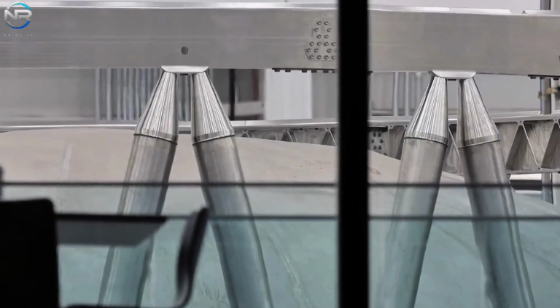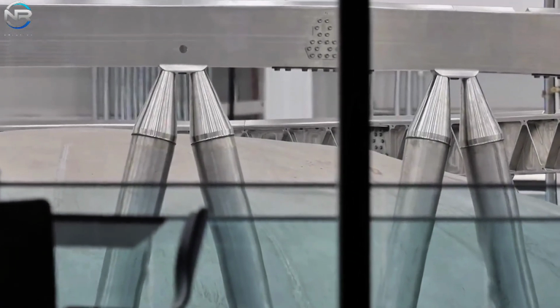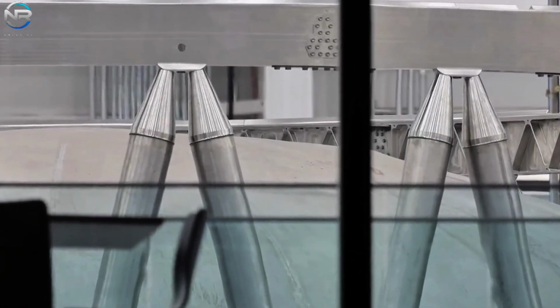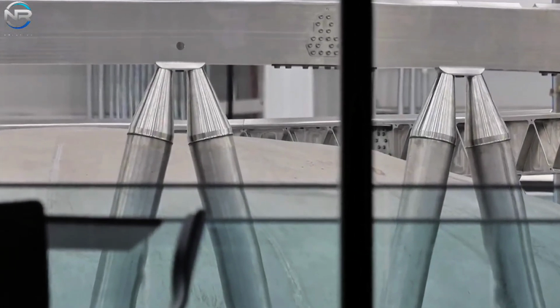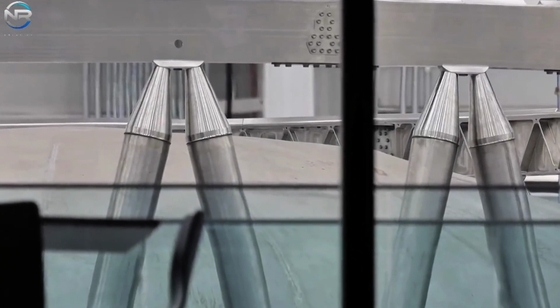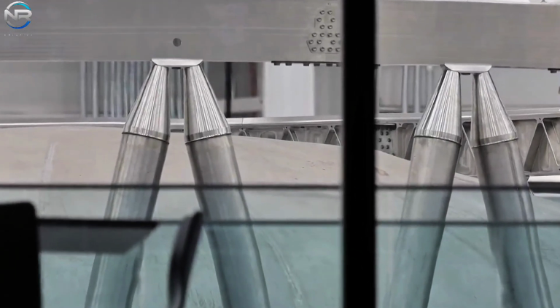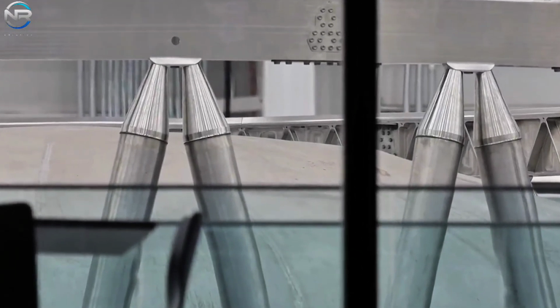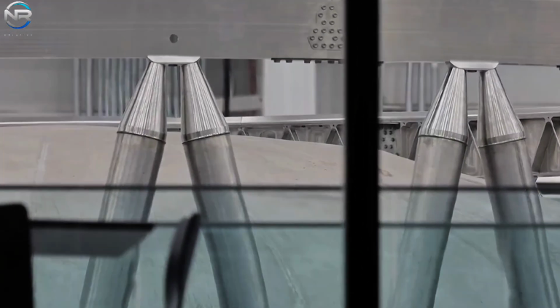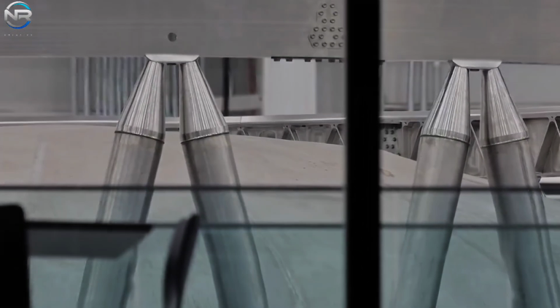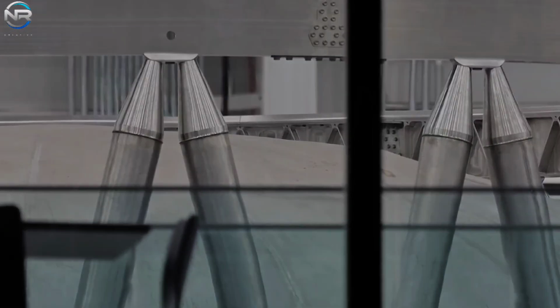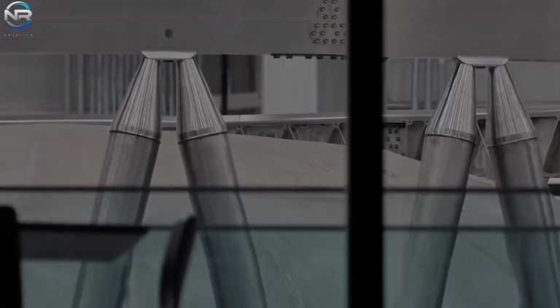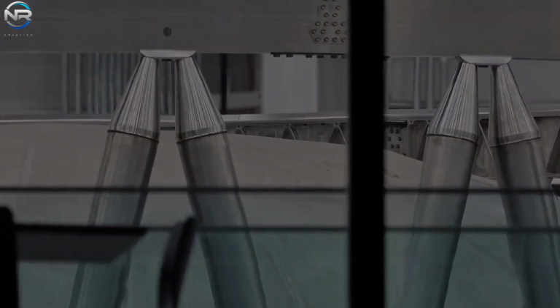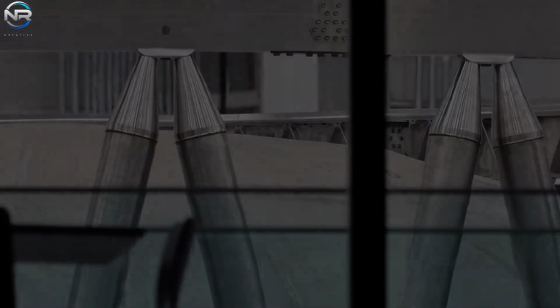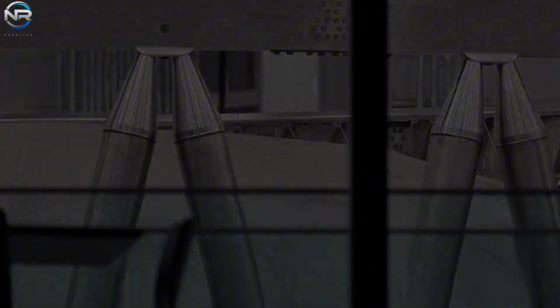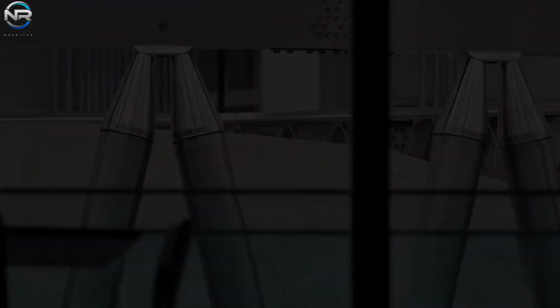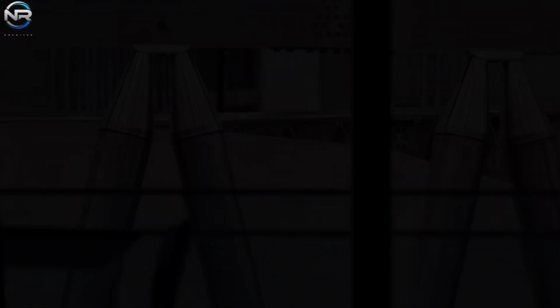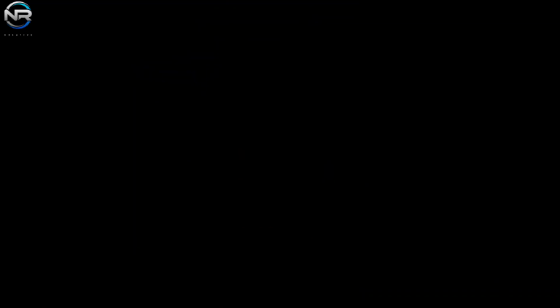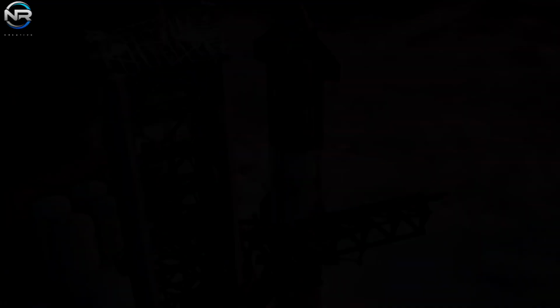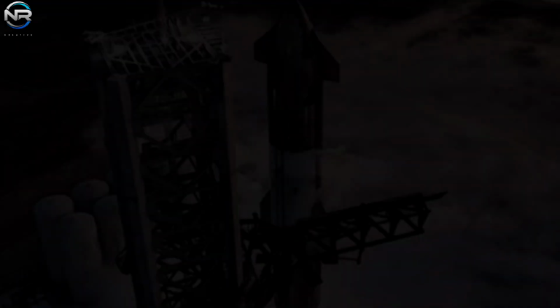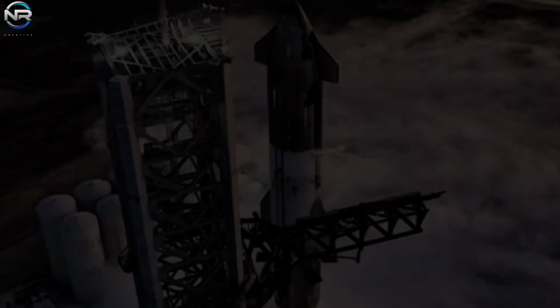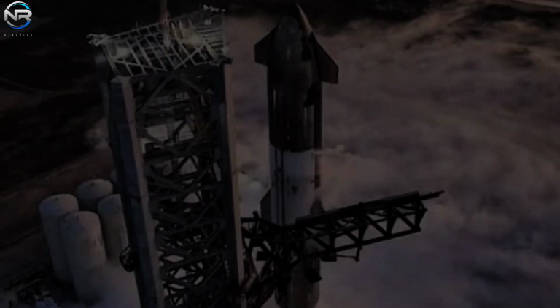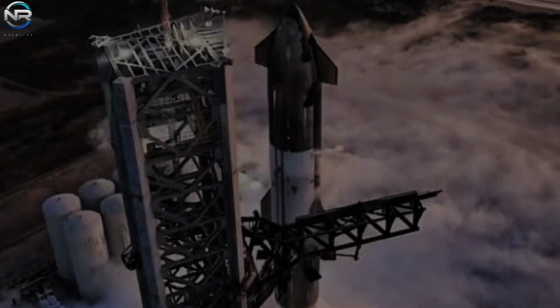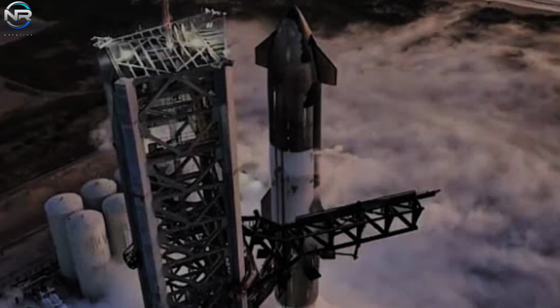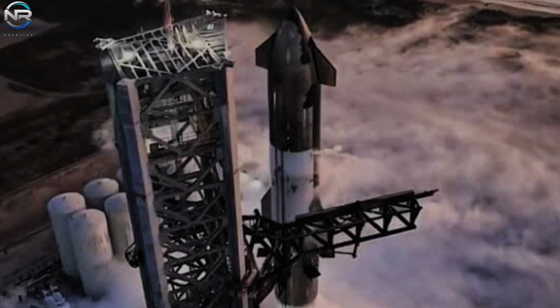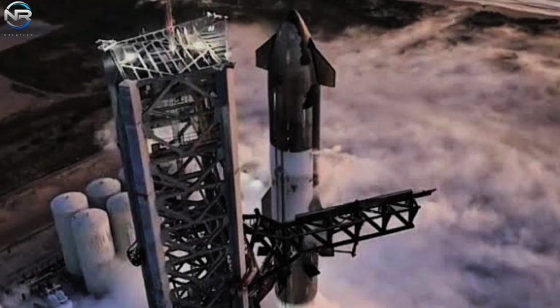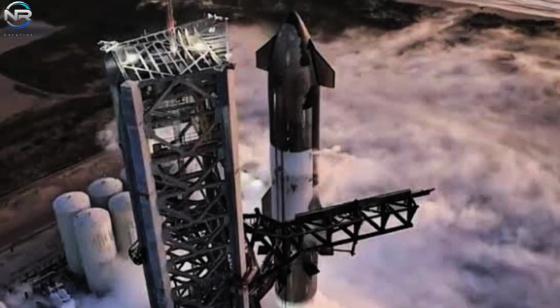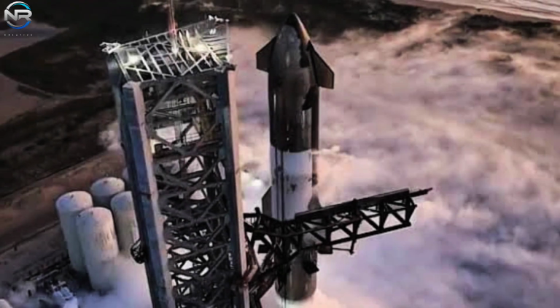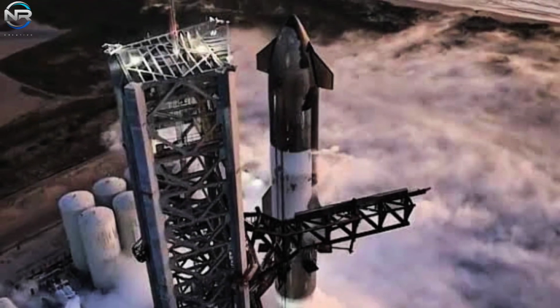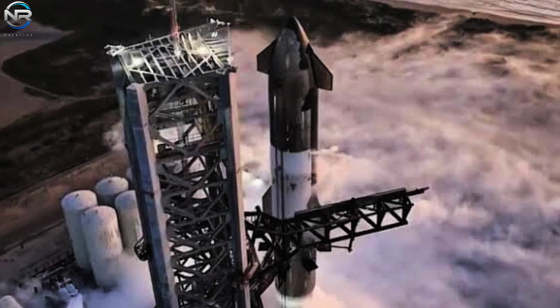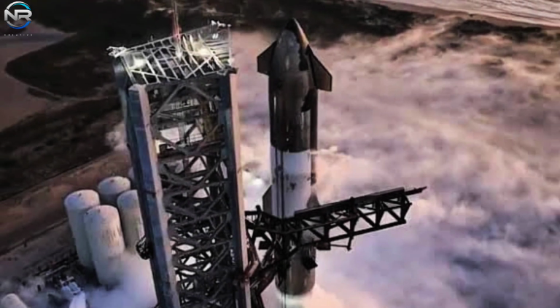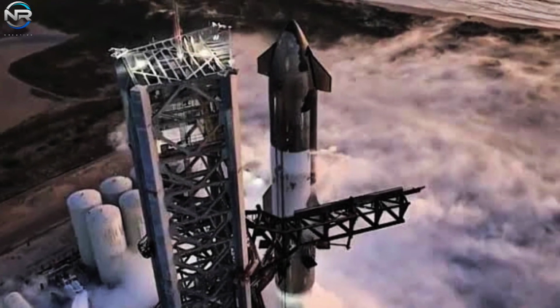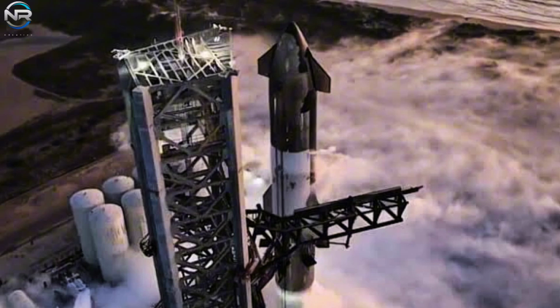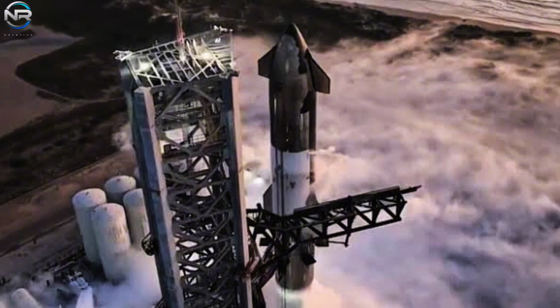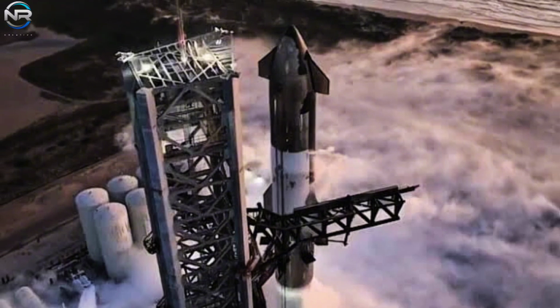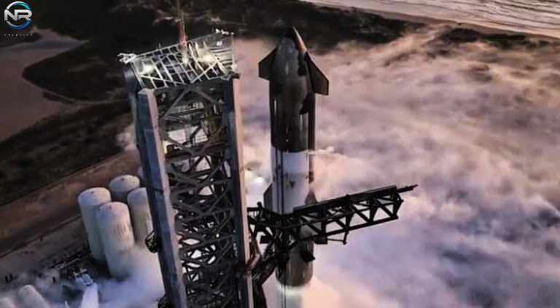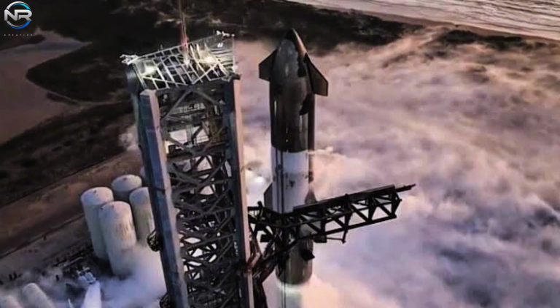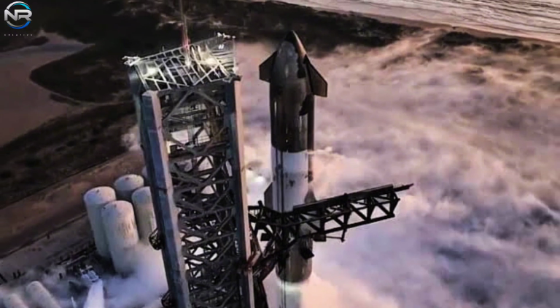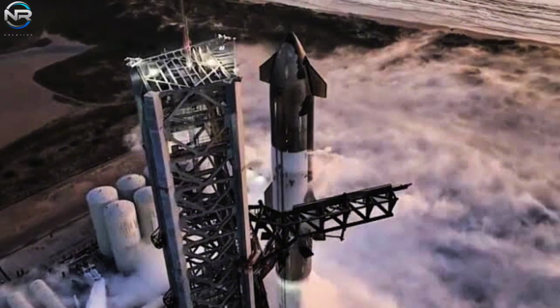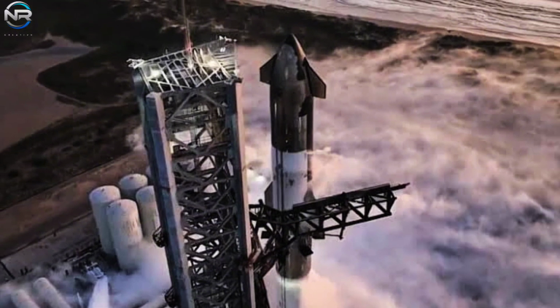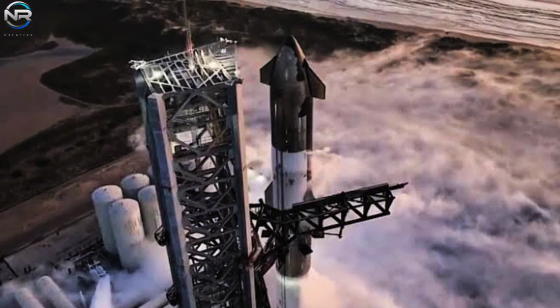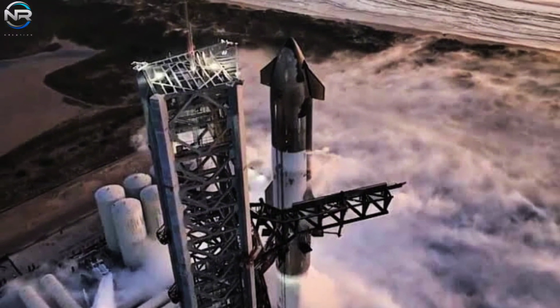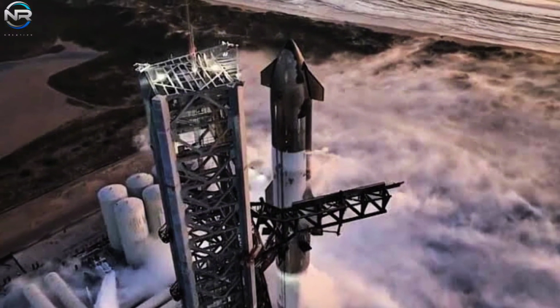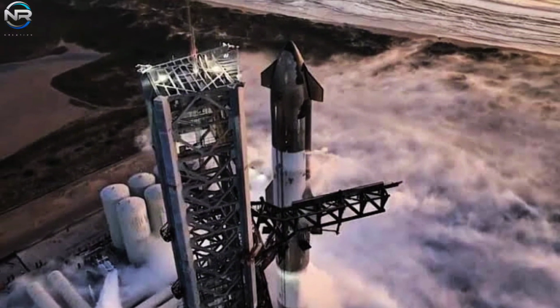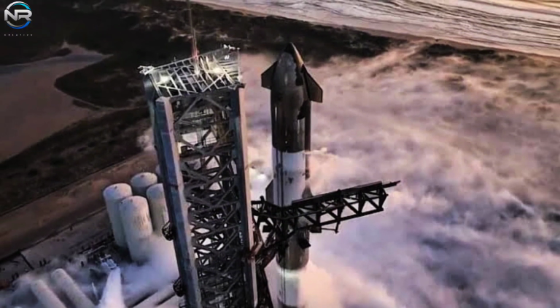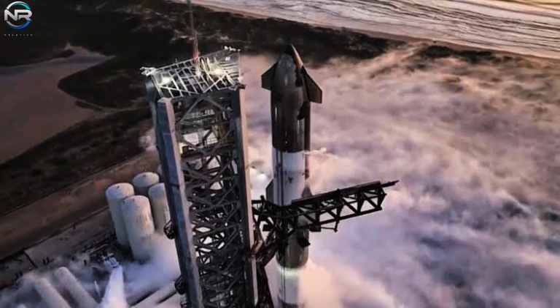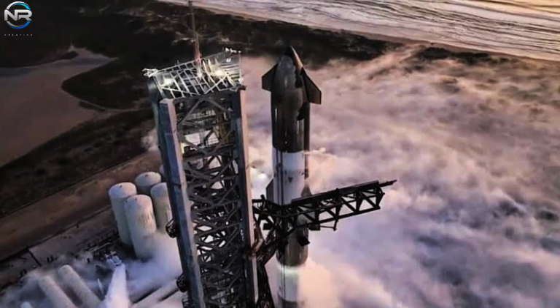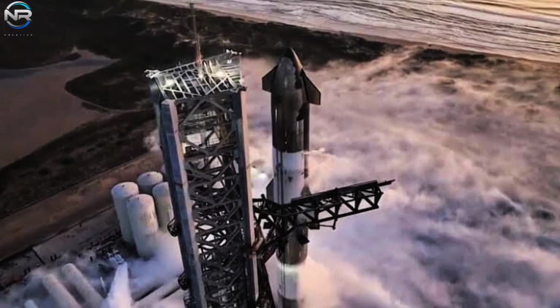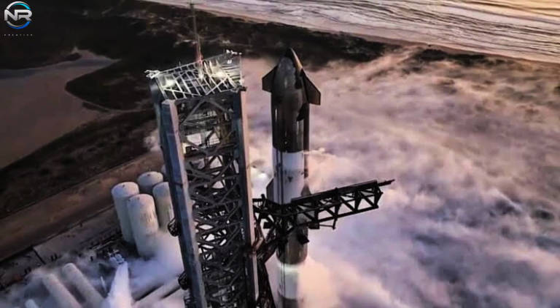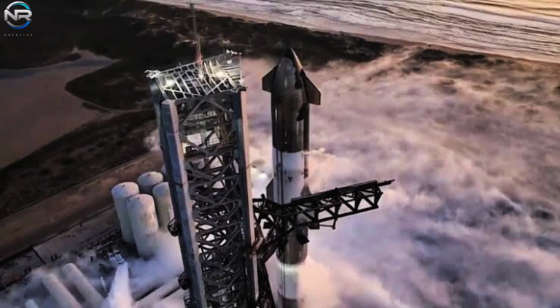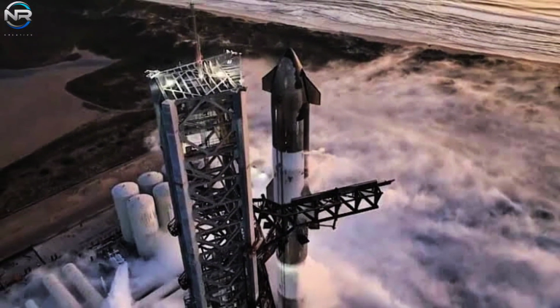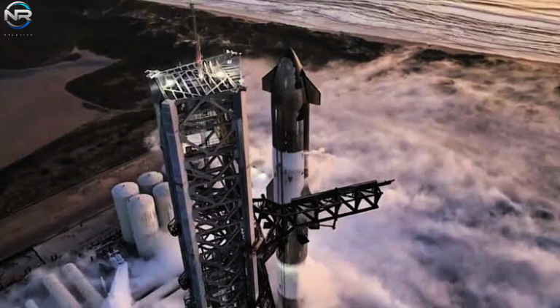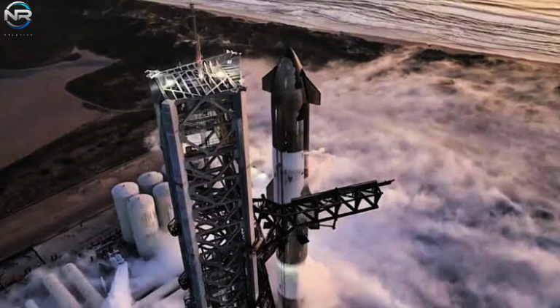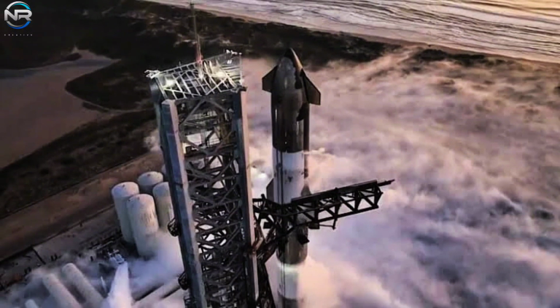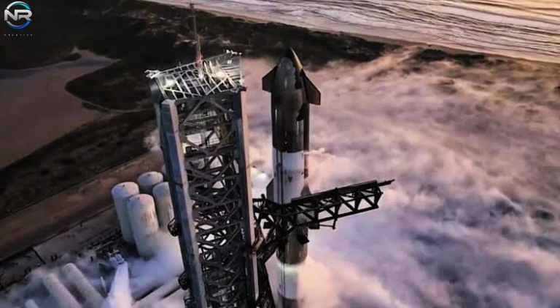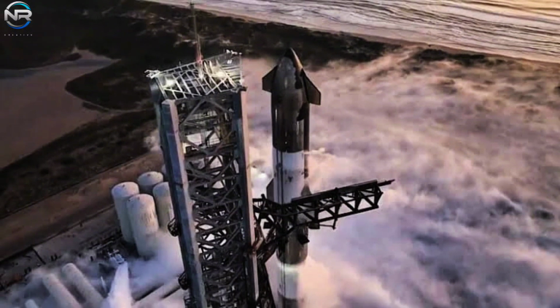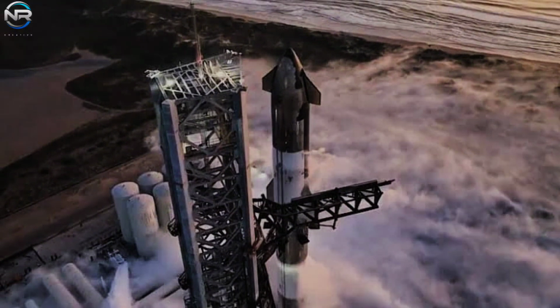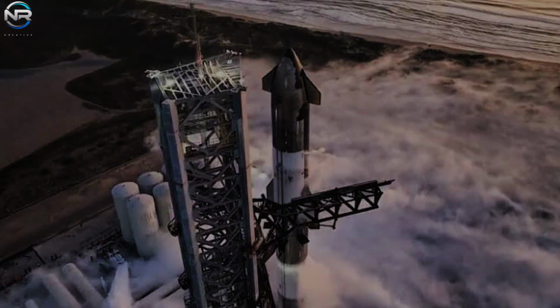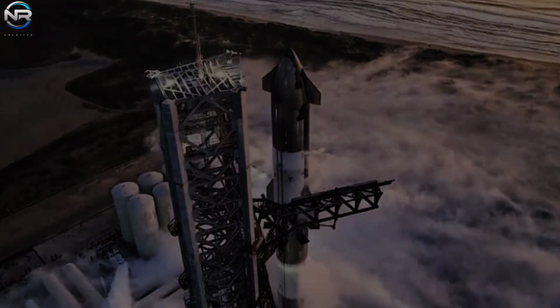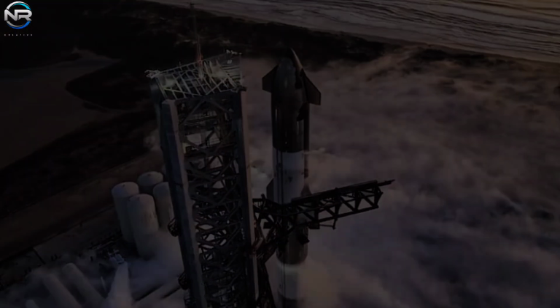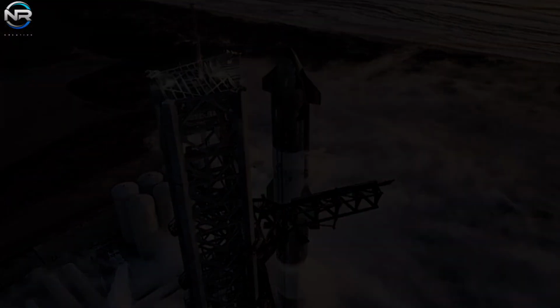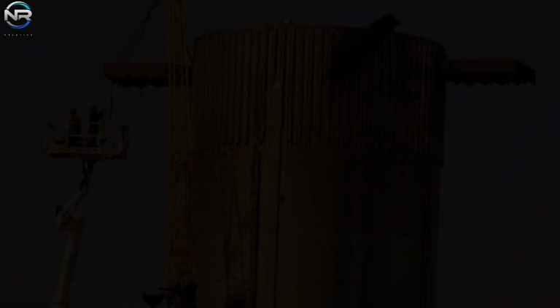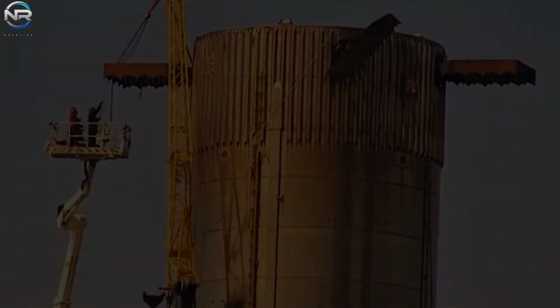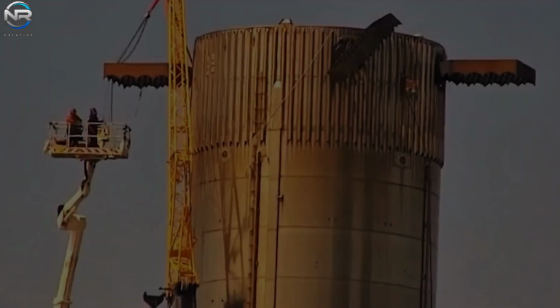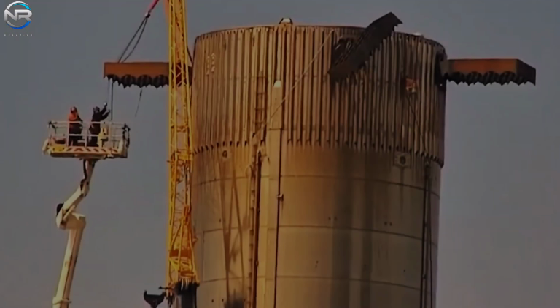The new integrated hot staging ring is already visible on the B-18 booster at Star Factory. We'll likely see it in action soon — perhaps during the 12th flight, which is expected in September or early October.